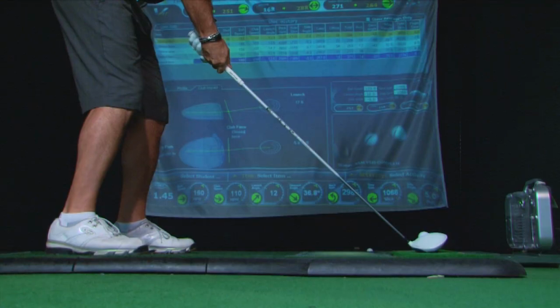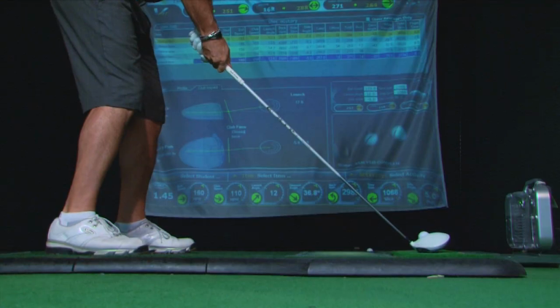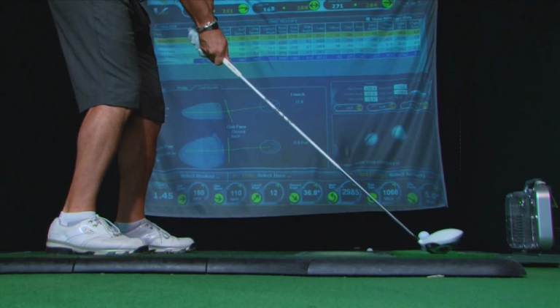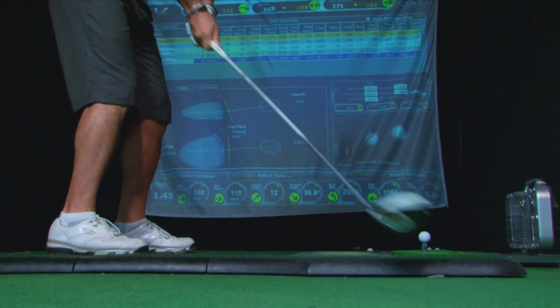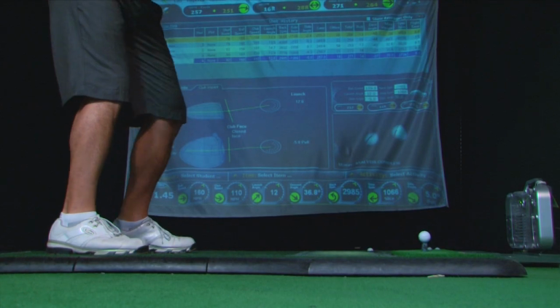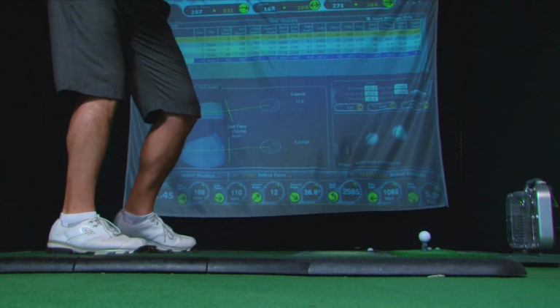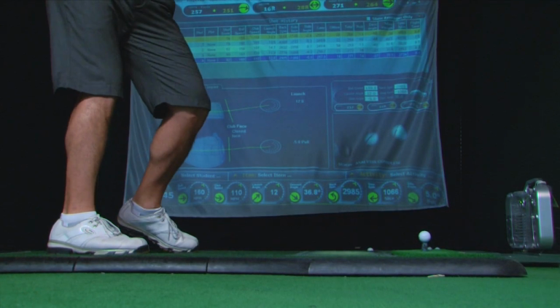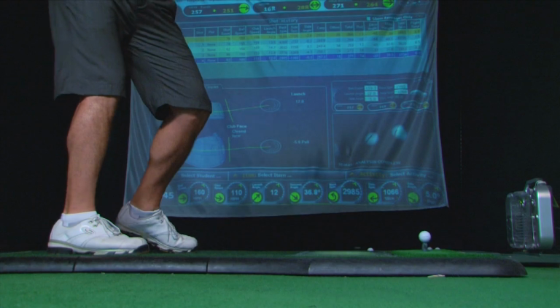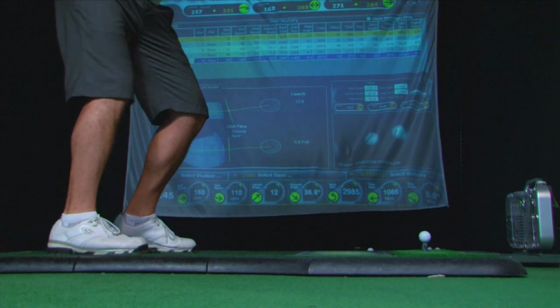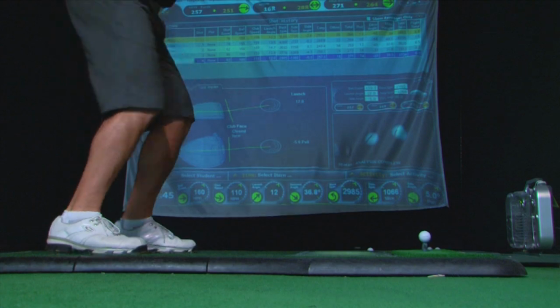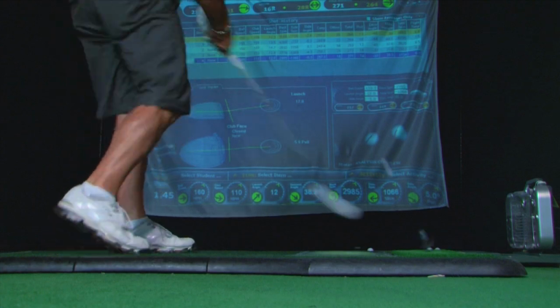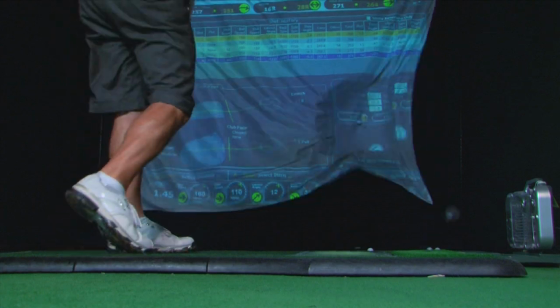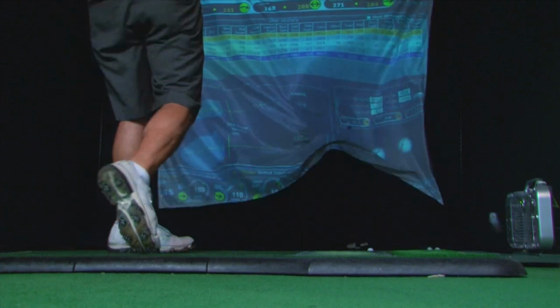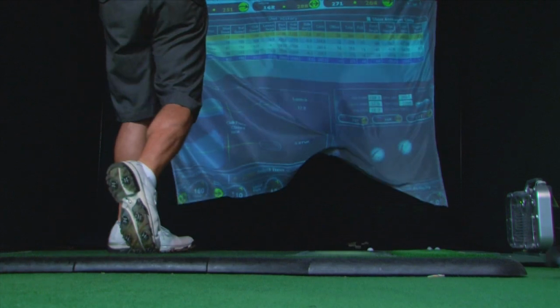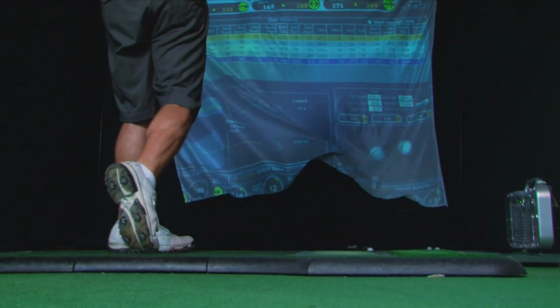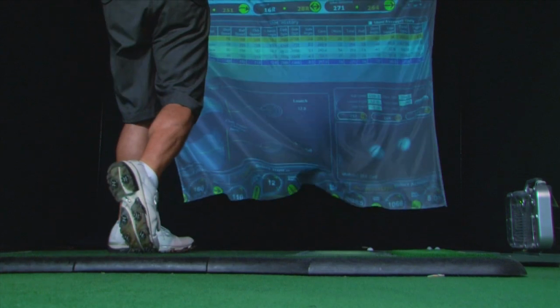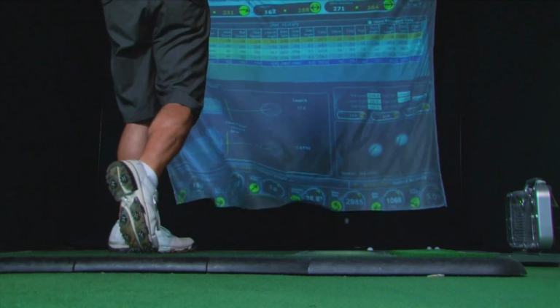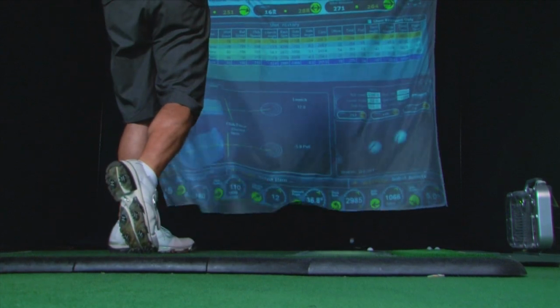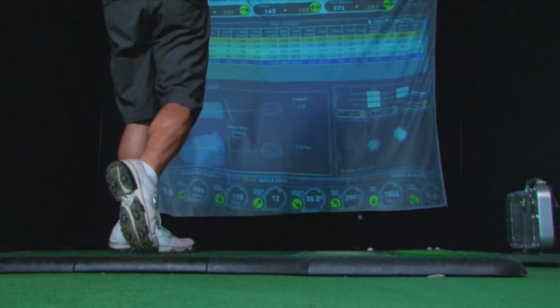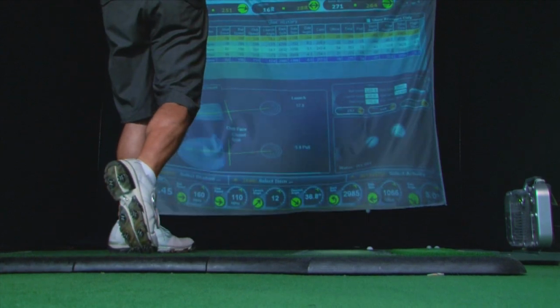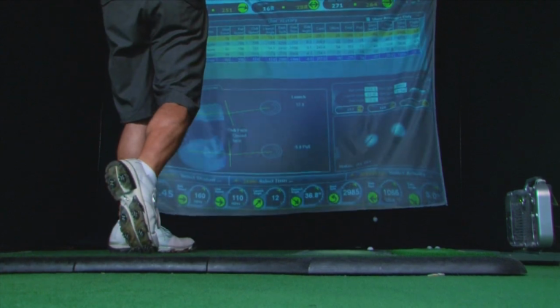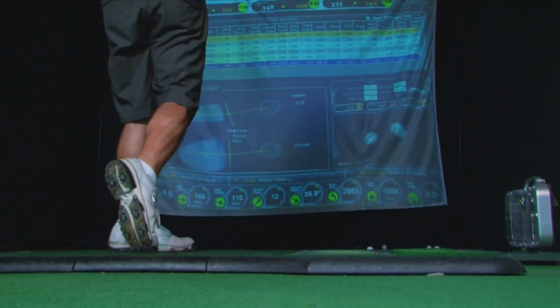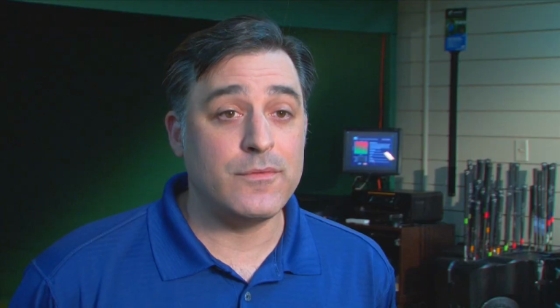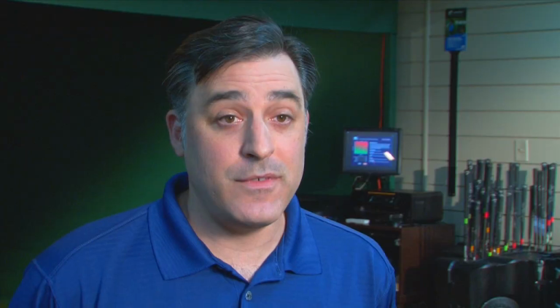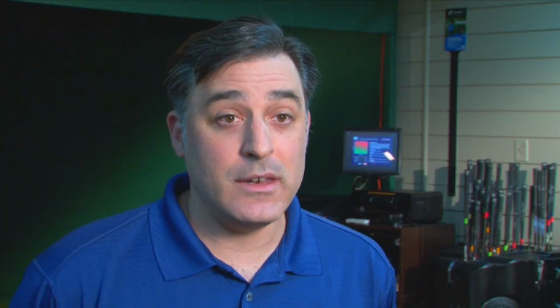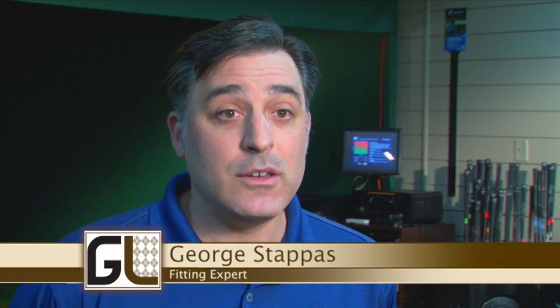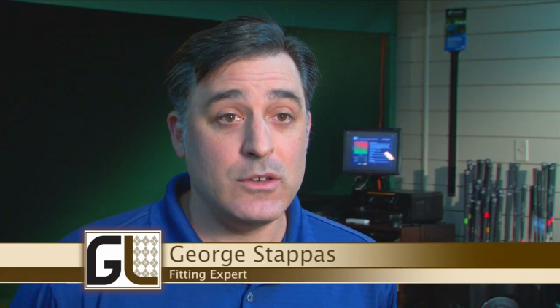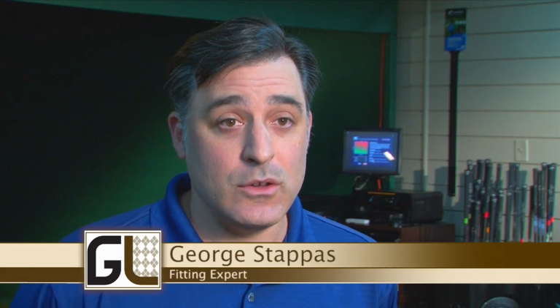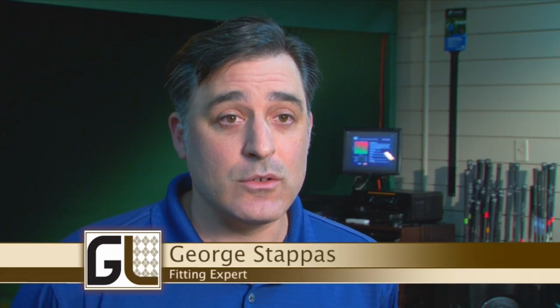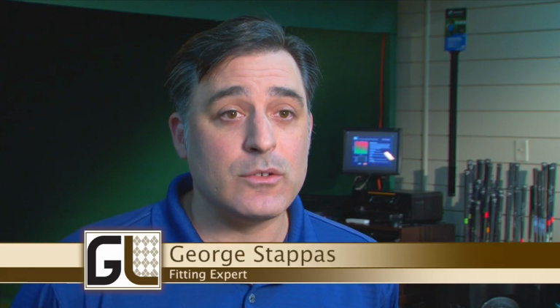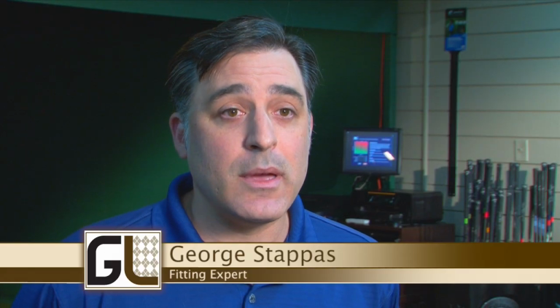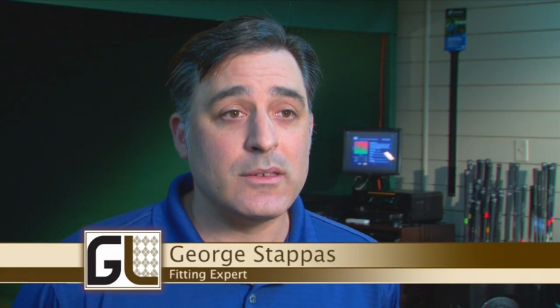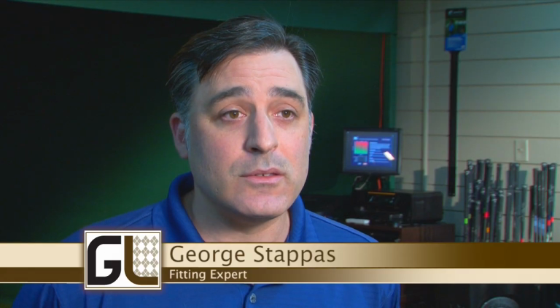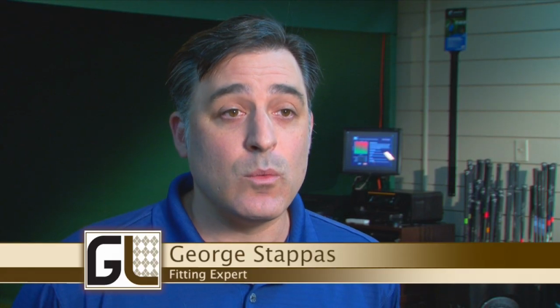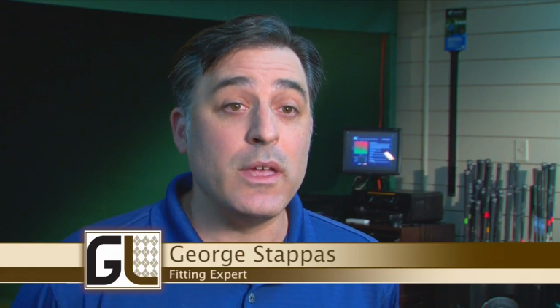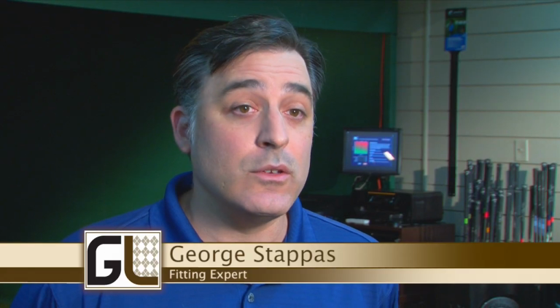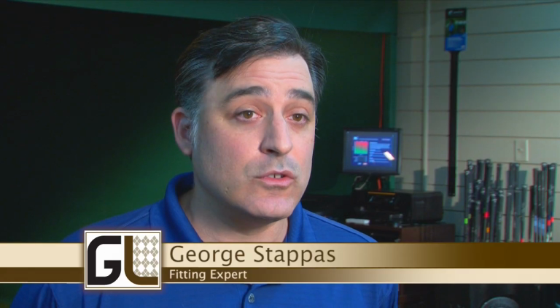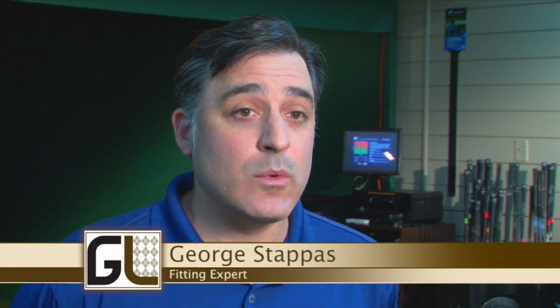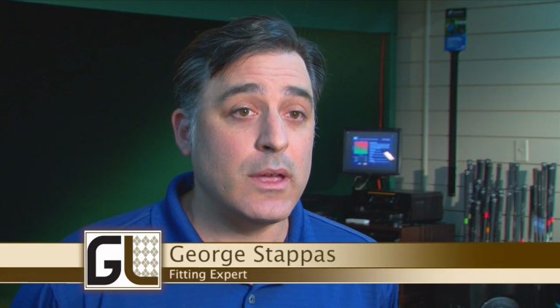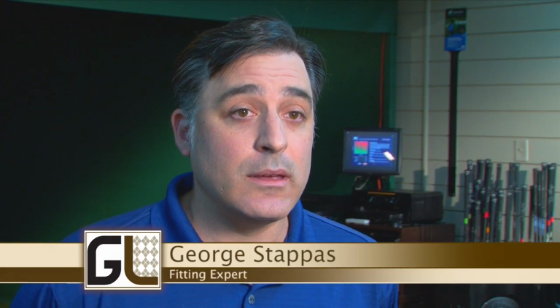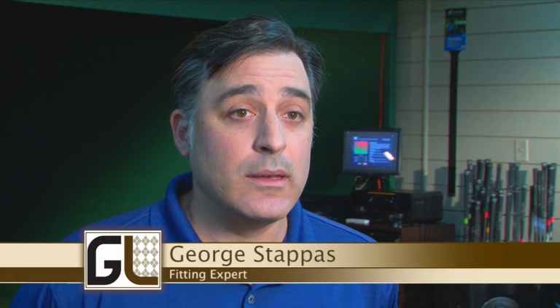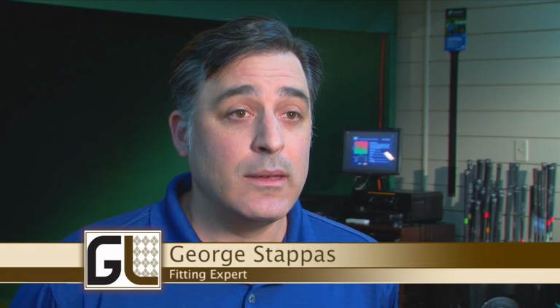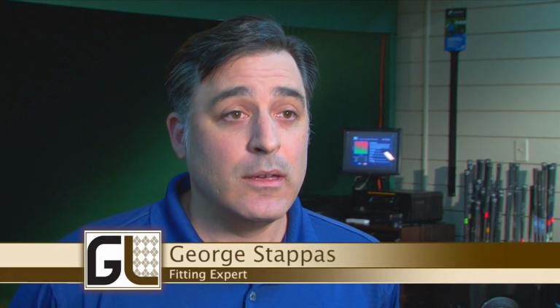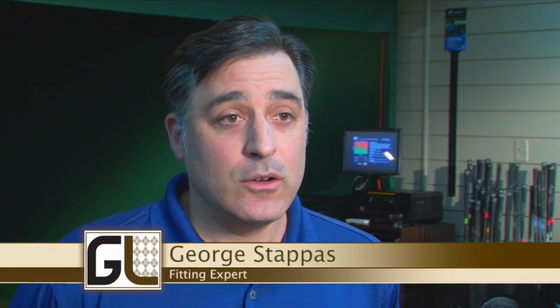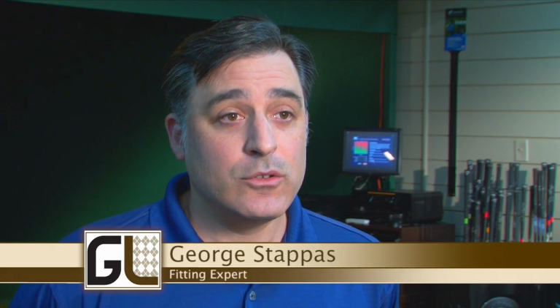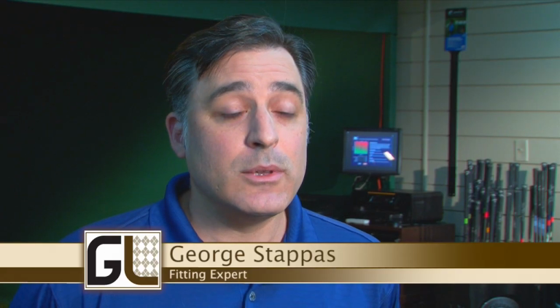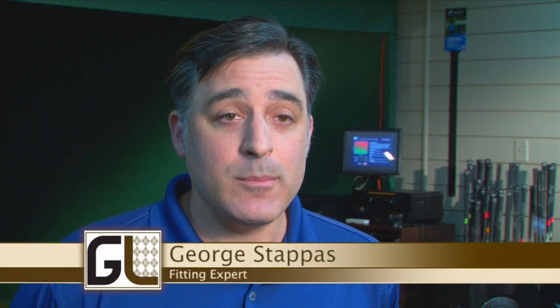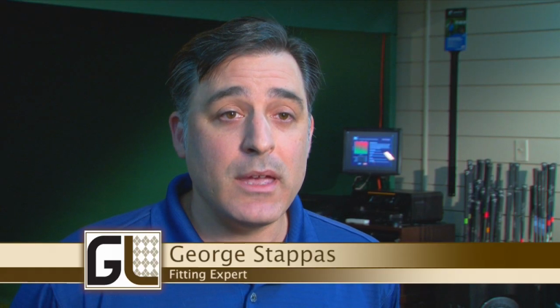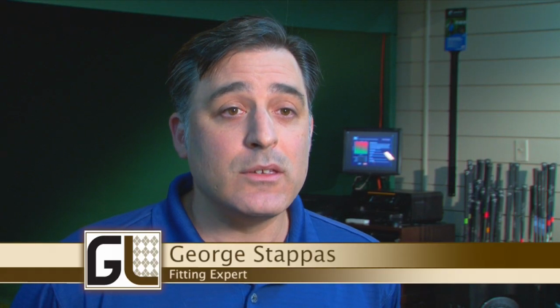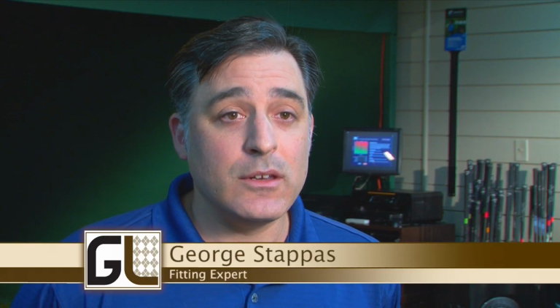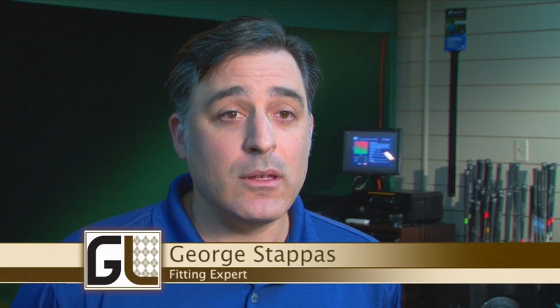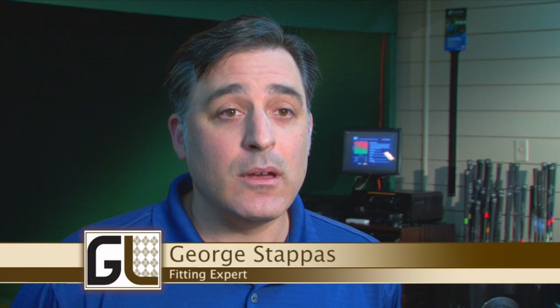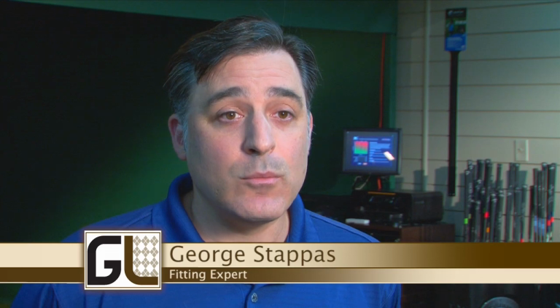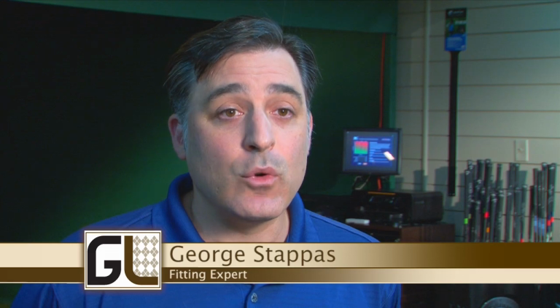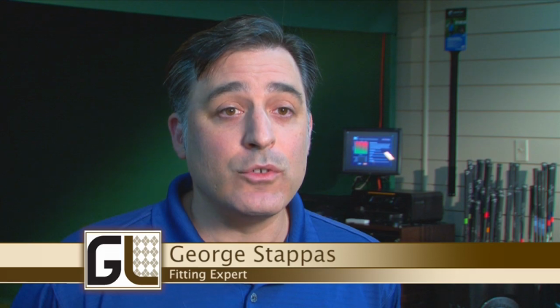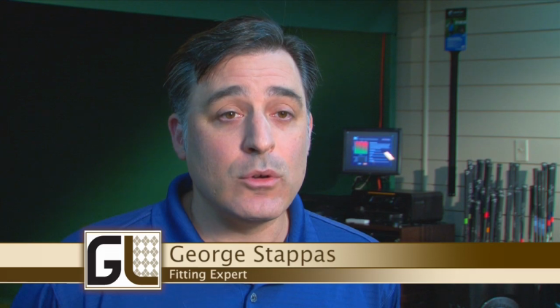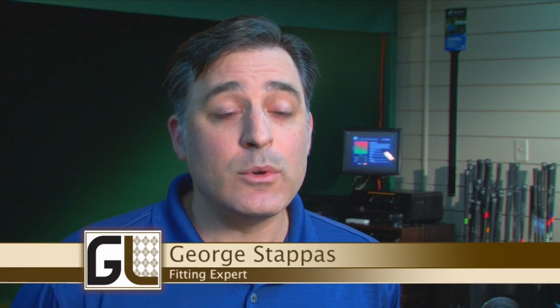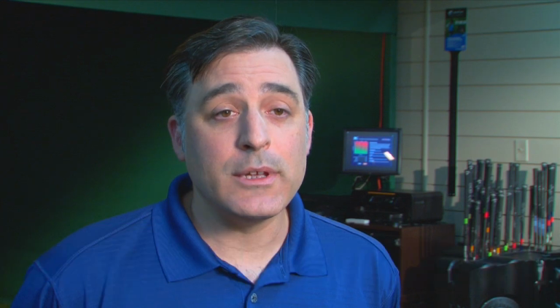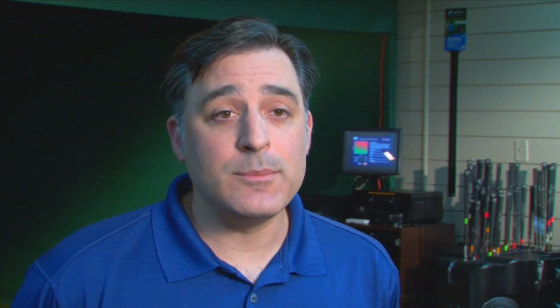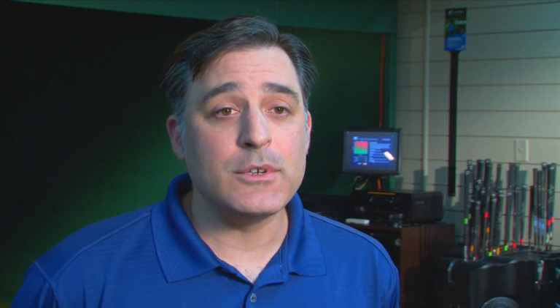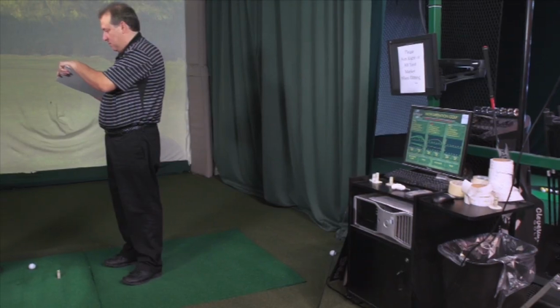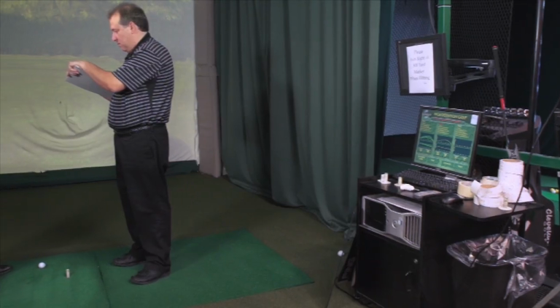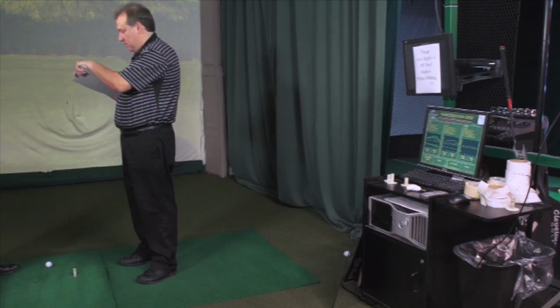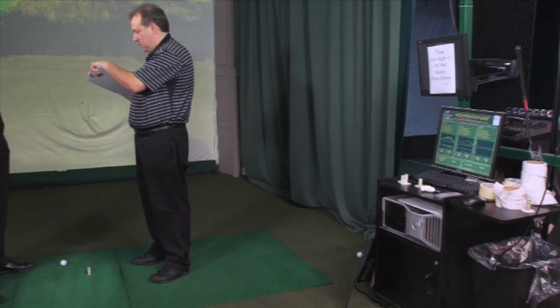Getting a golf club that will perform better, fit to your specs and the way you swing, ultimately makes it more enjoyable and keeps you coming back.